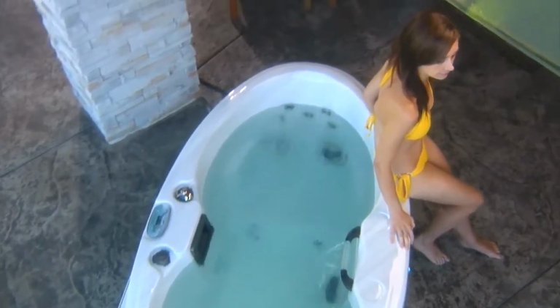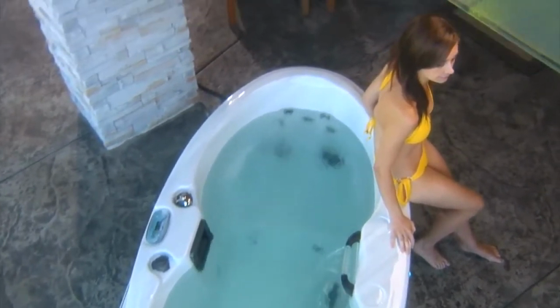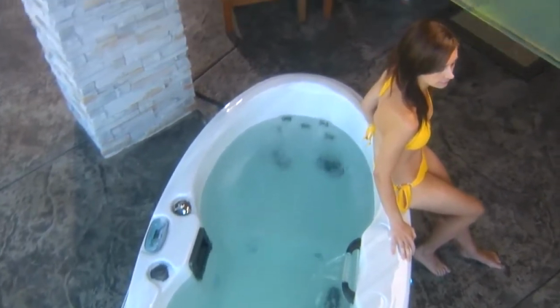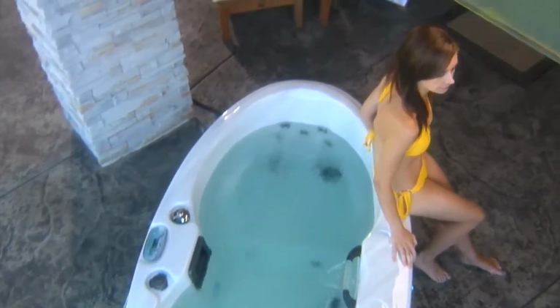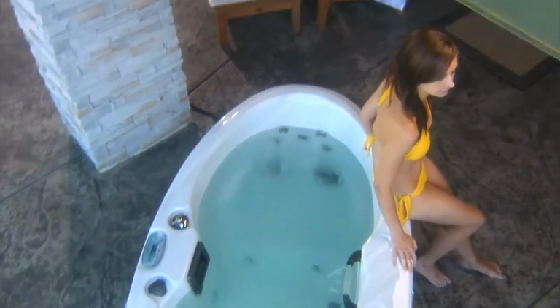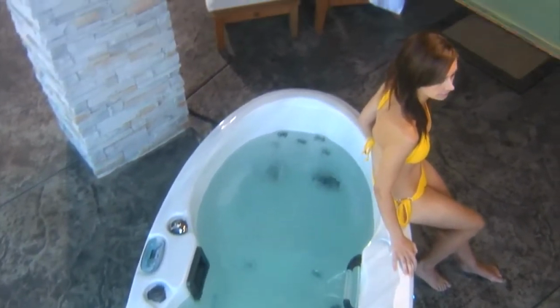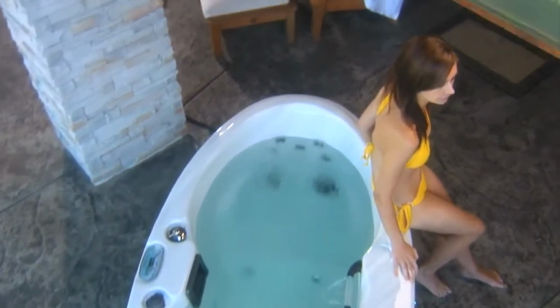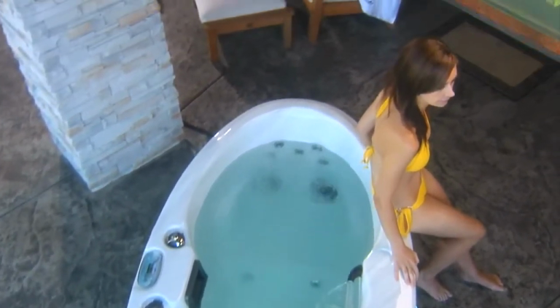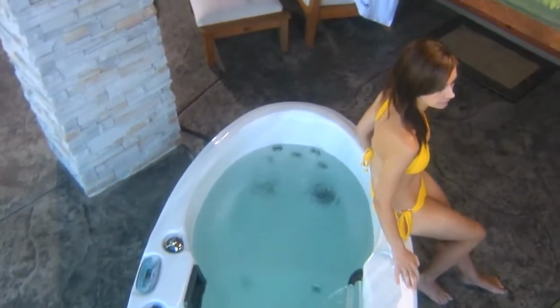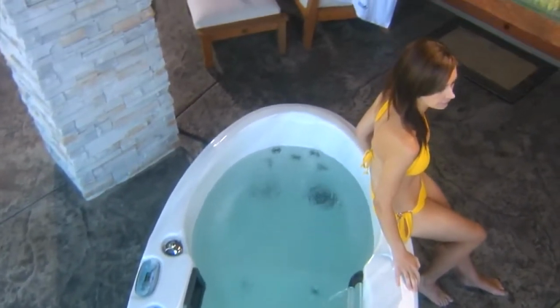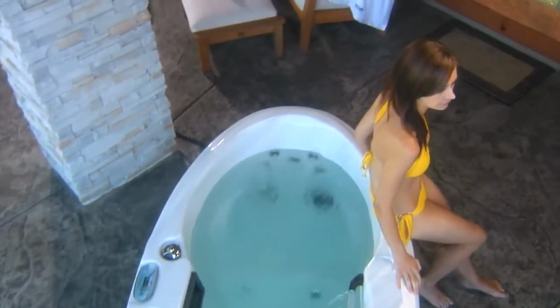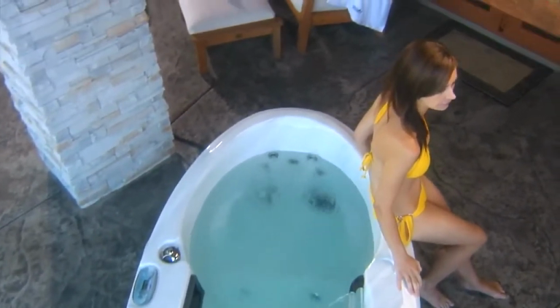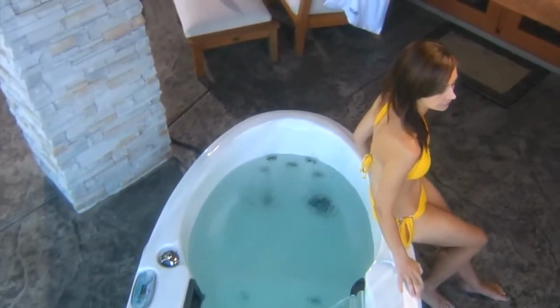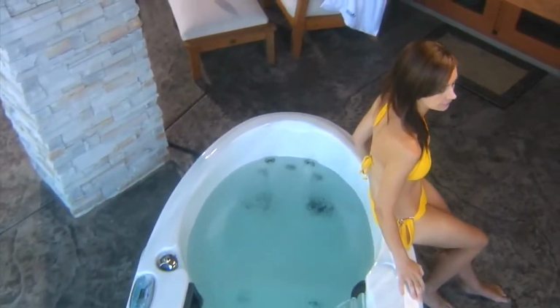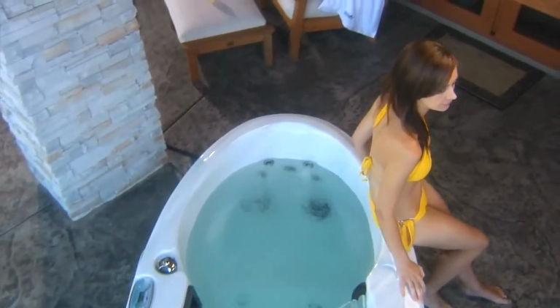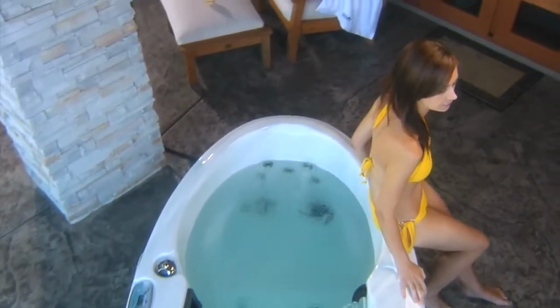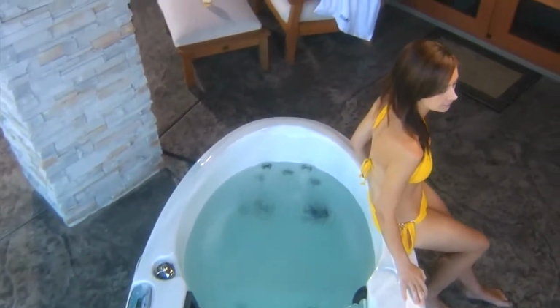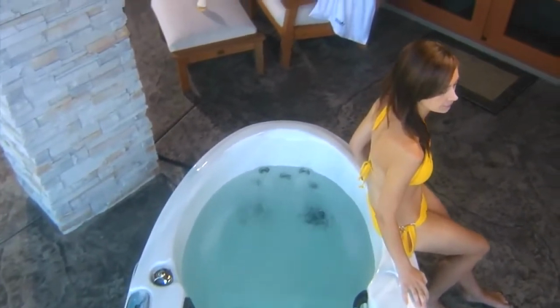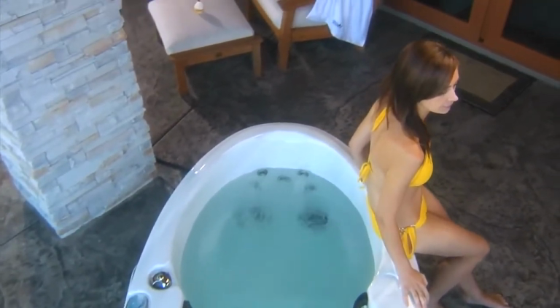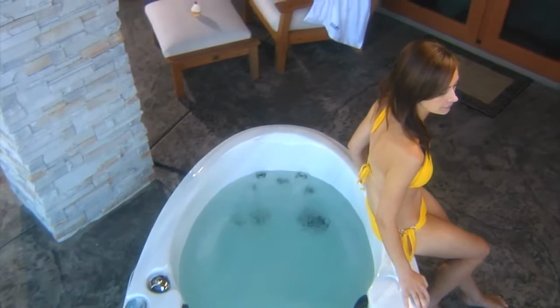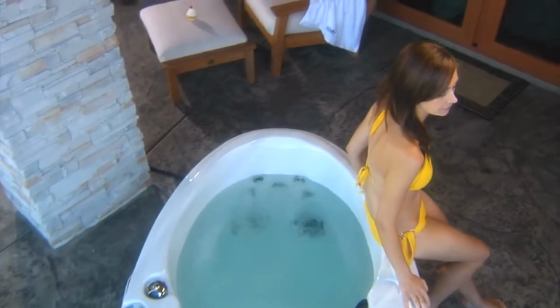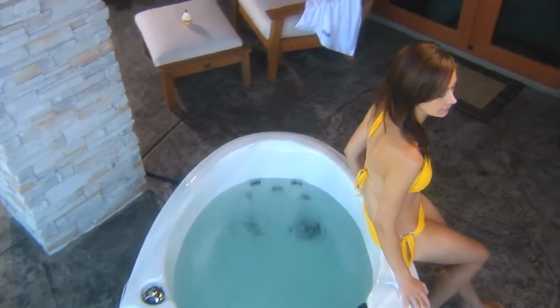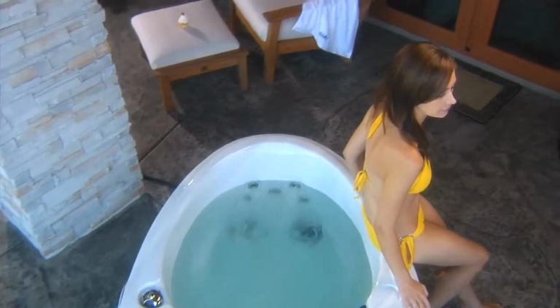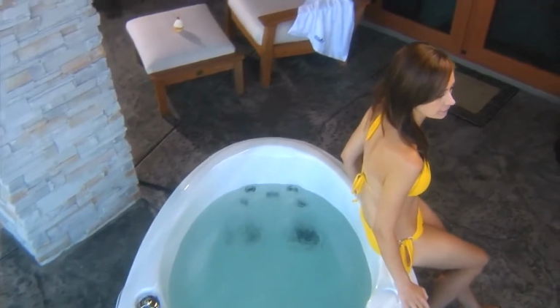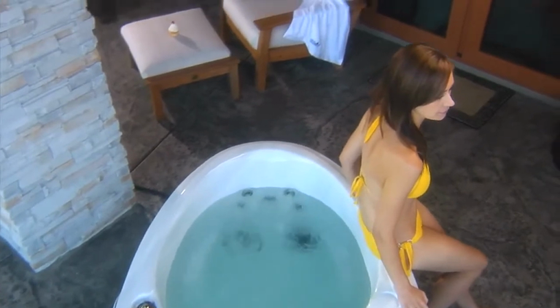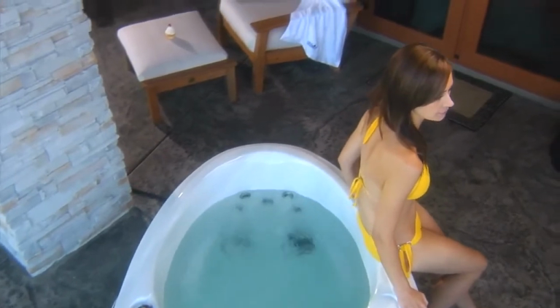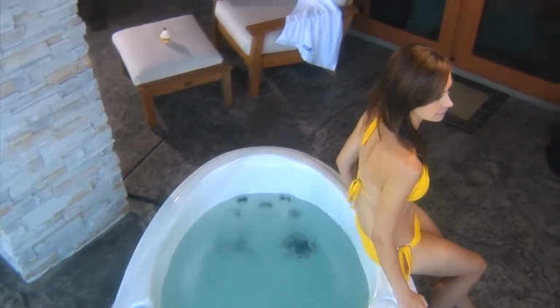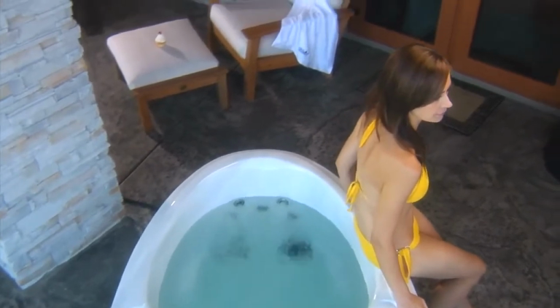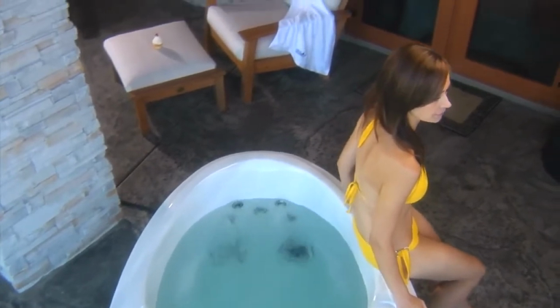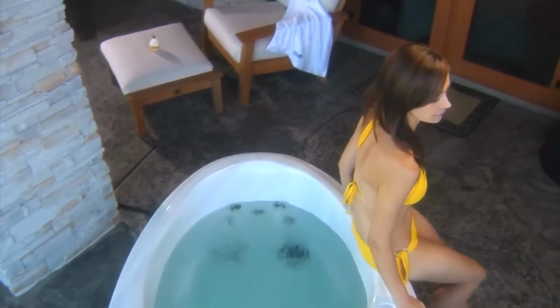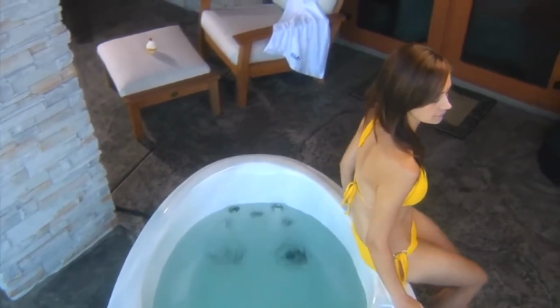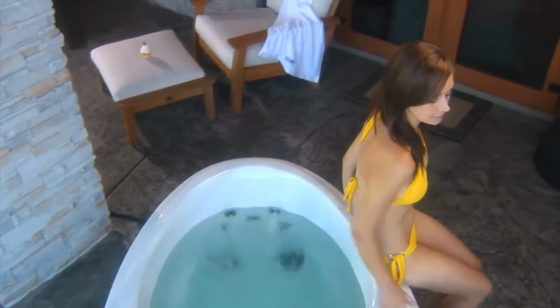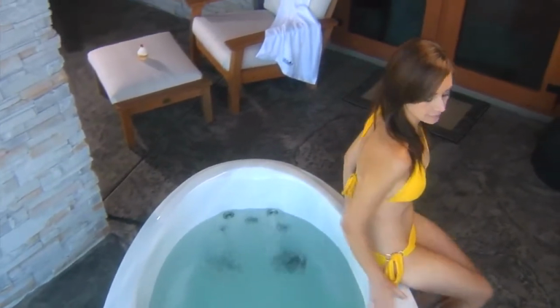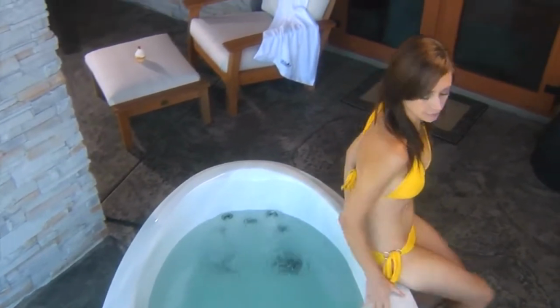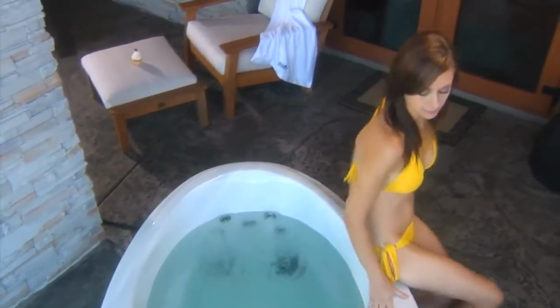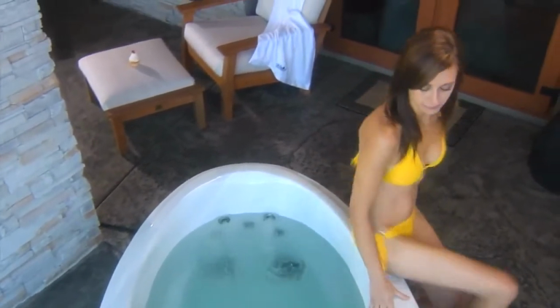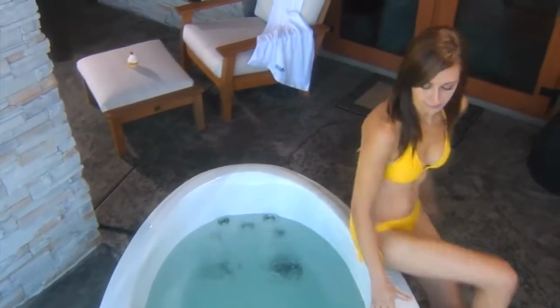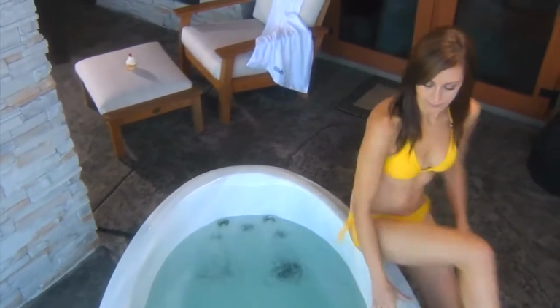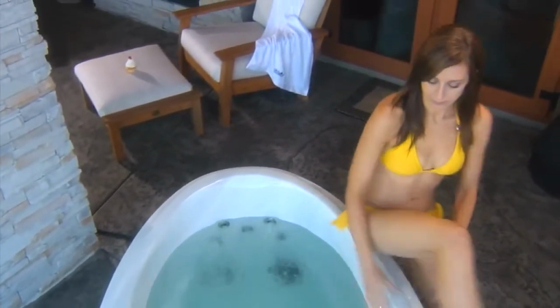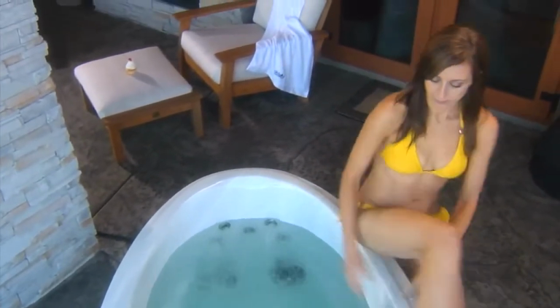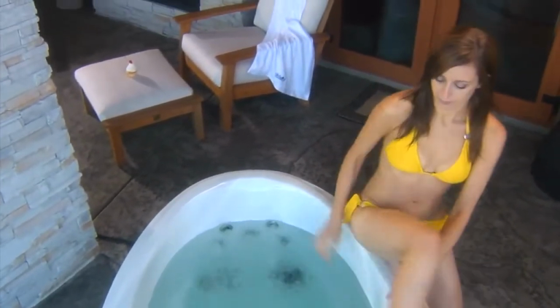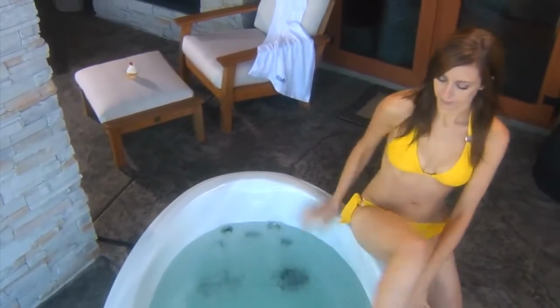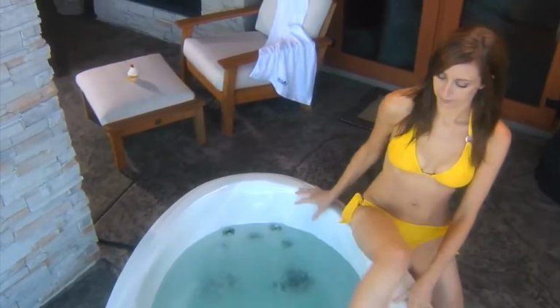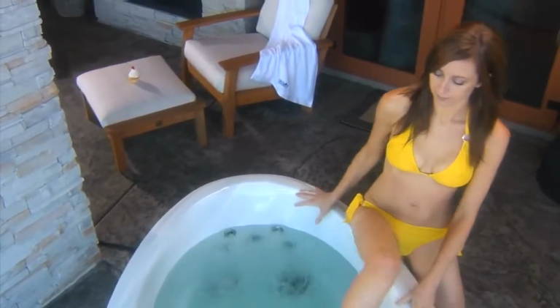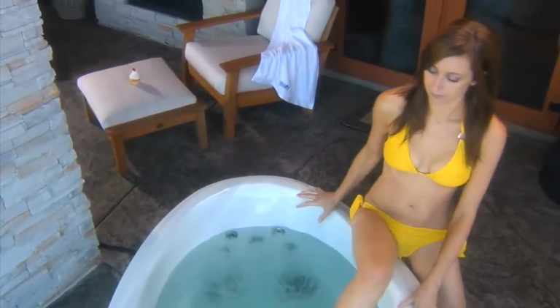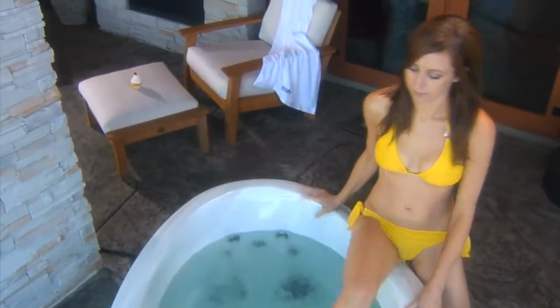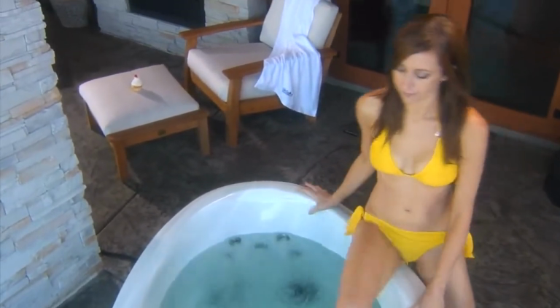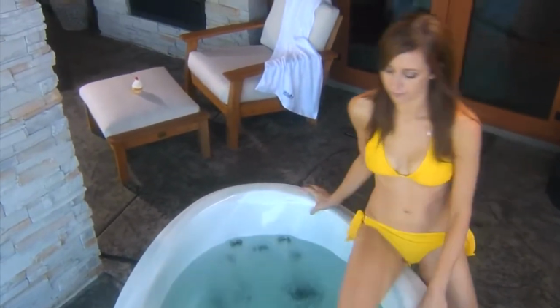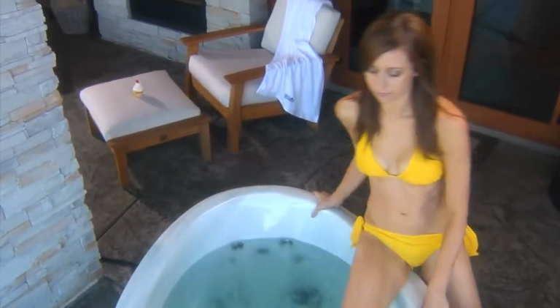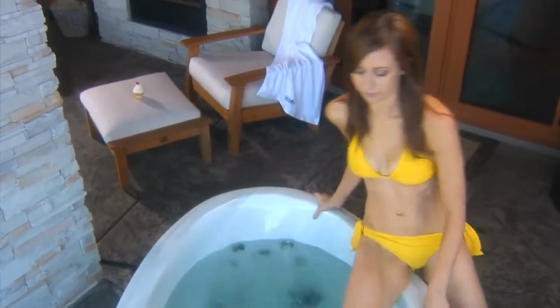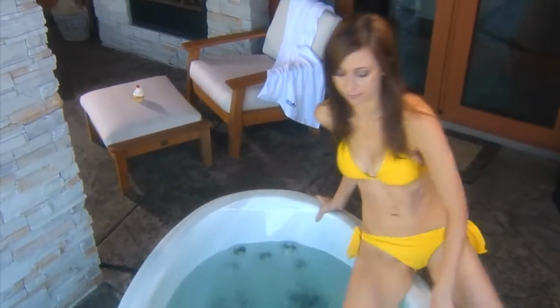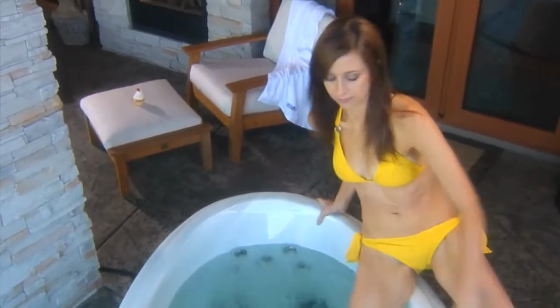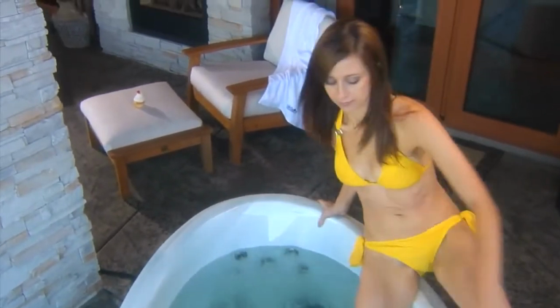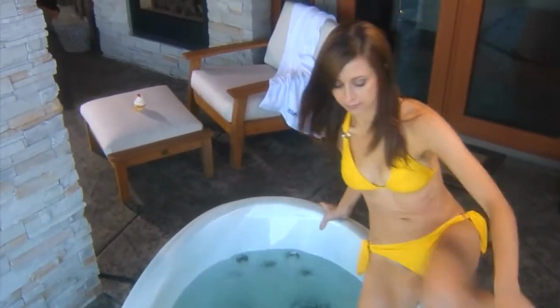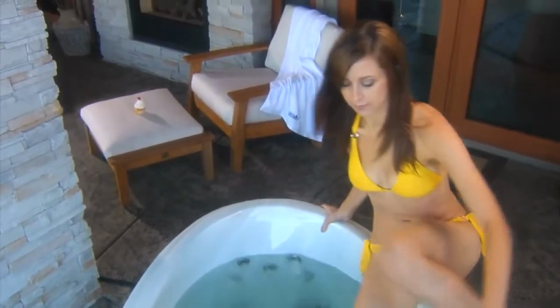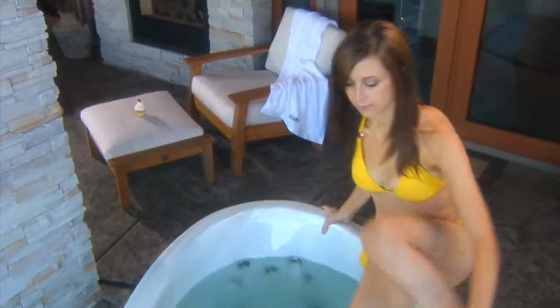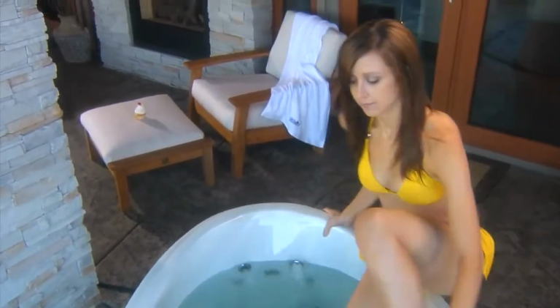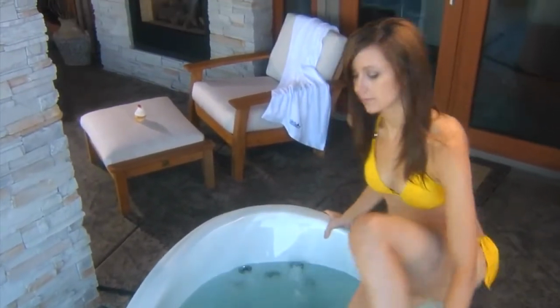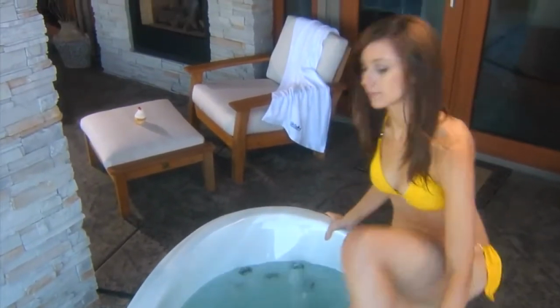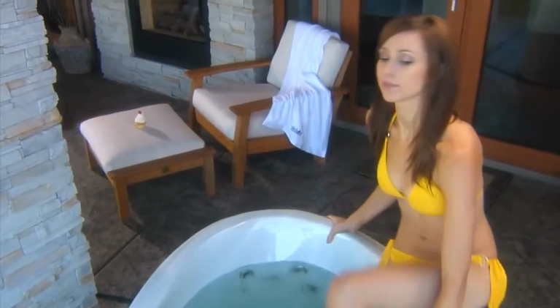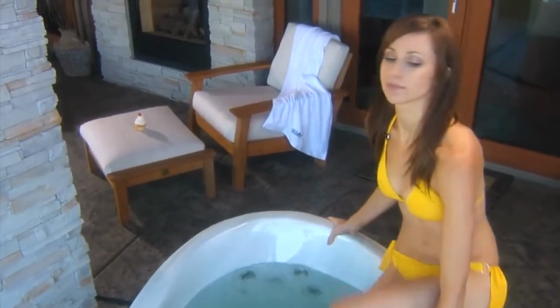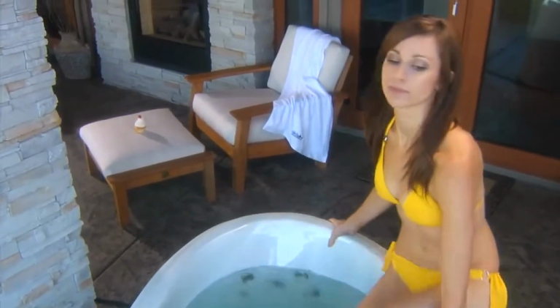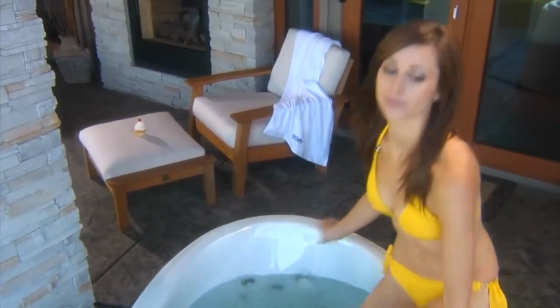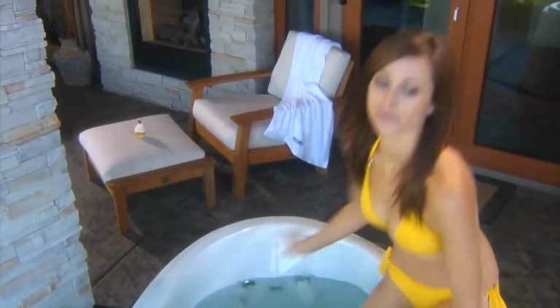Now that setup is complete and your water has reached recommended temperature, it's time to treat your body, so let's get in.